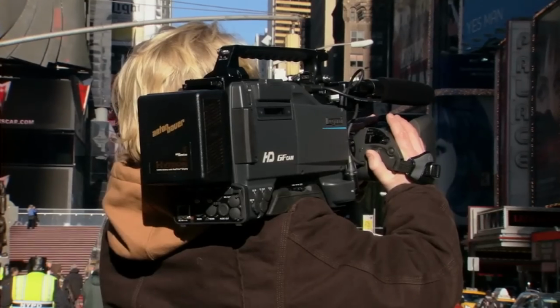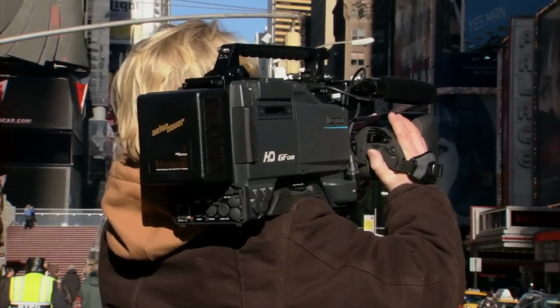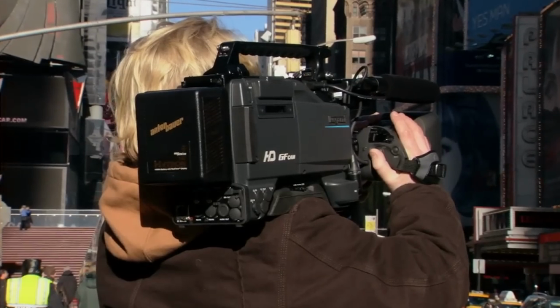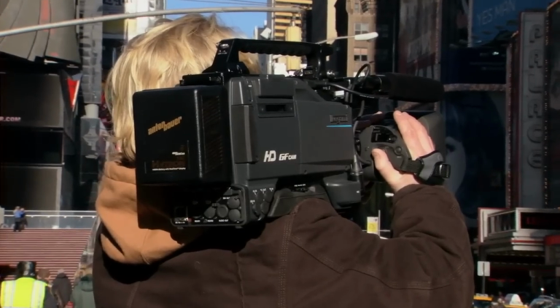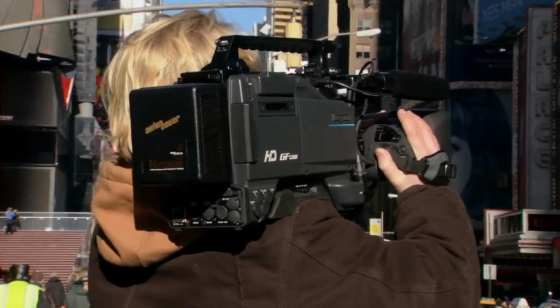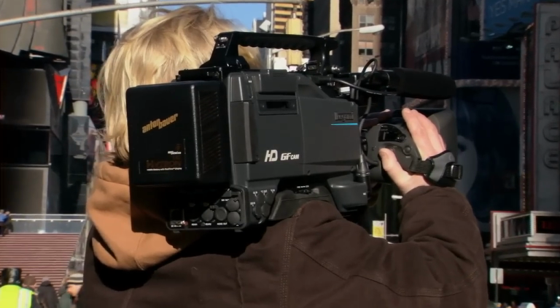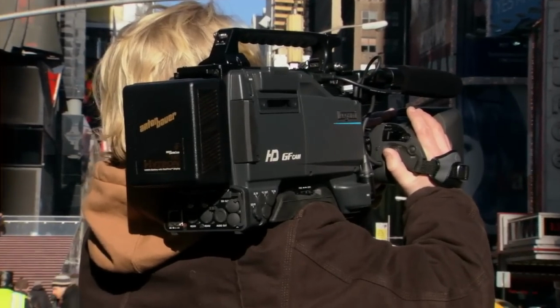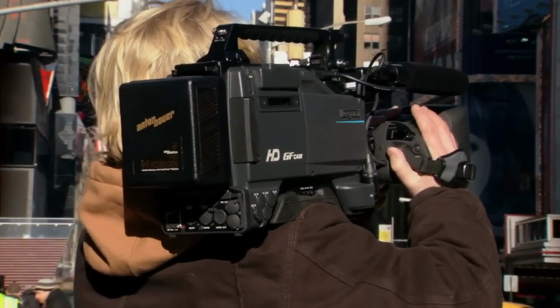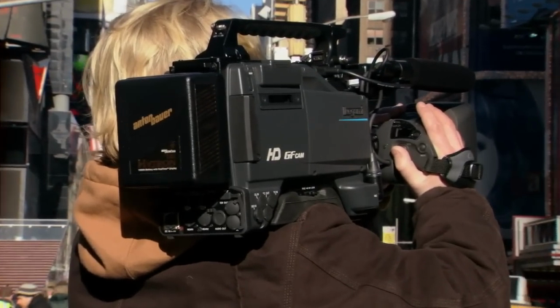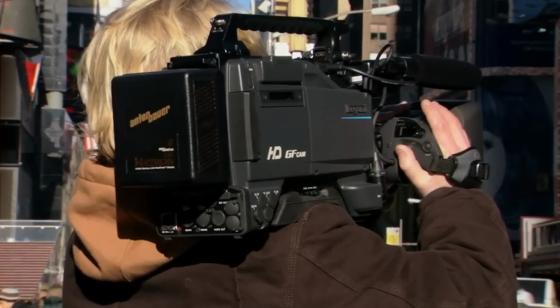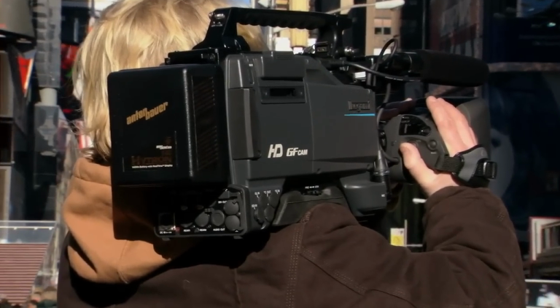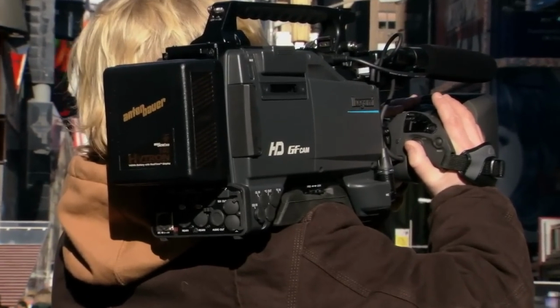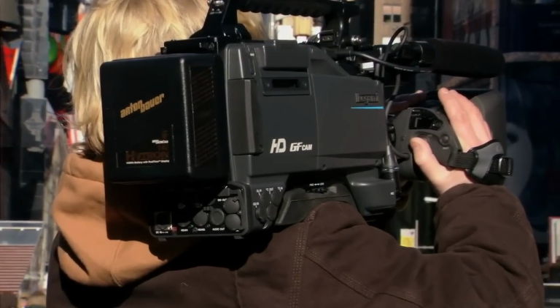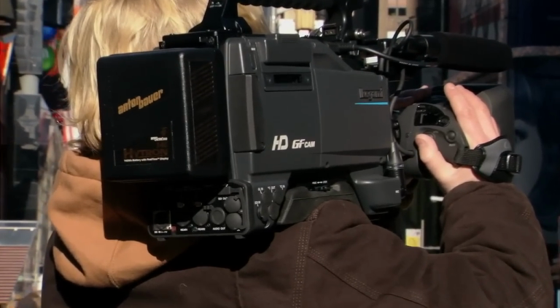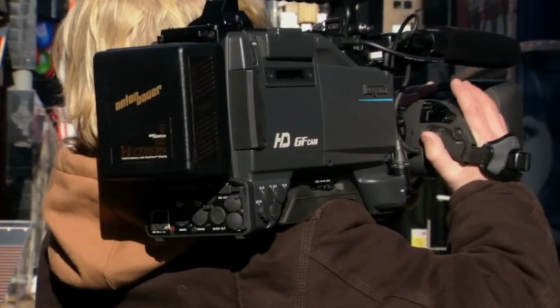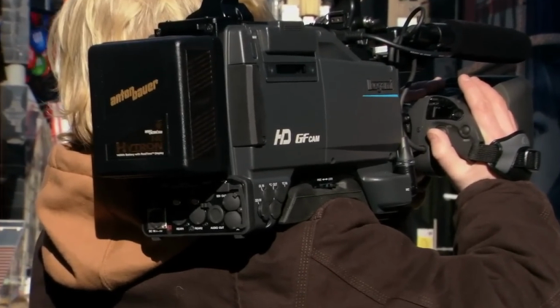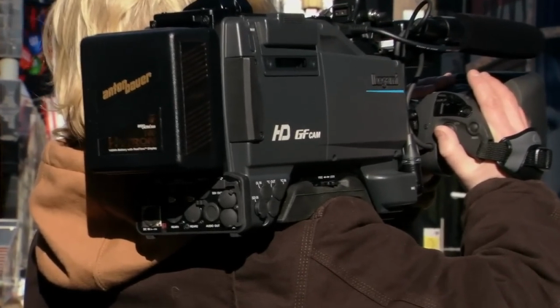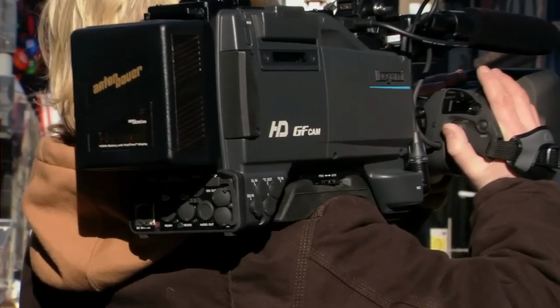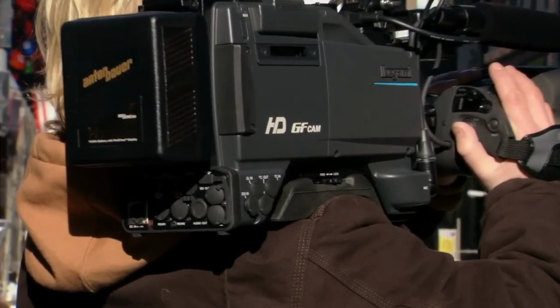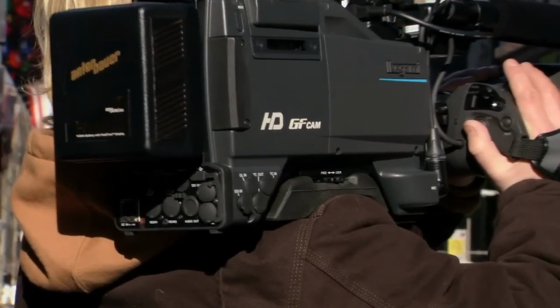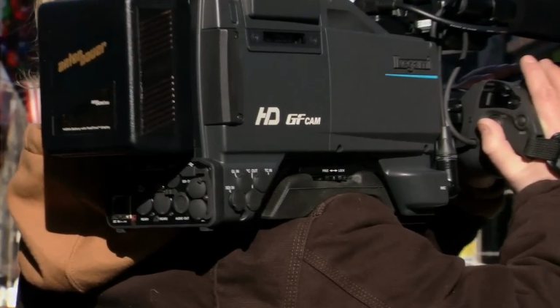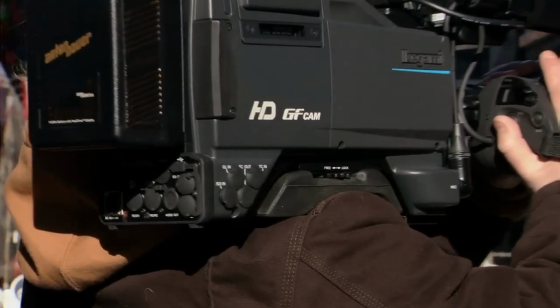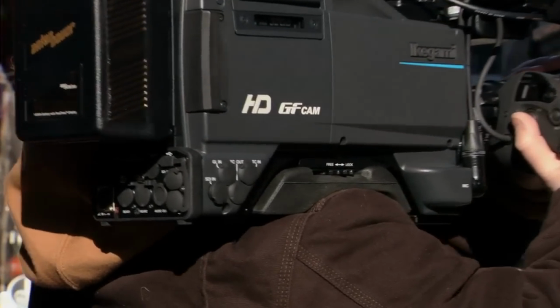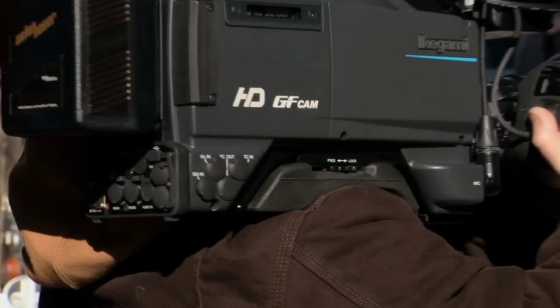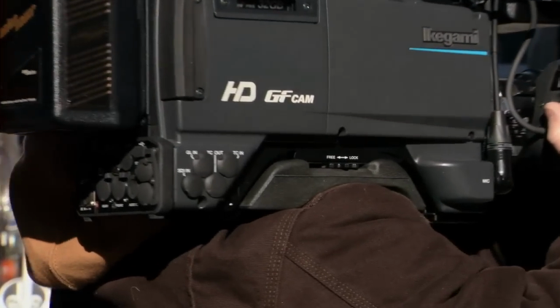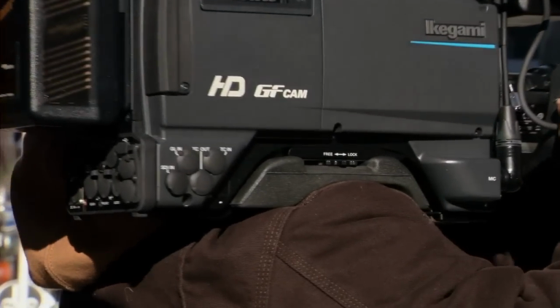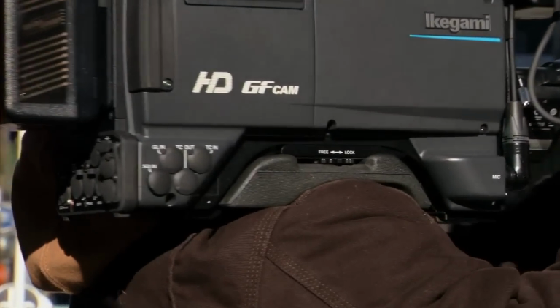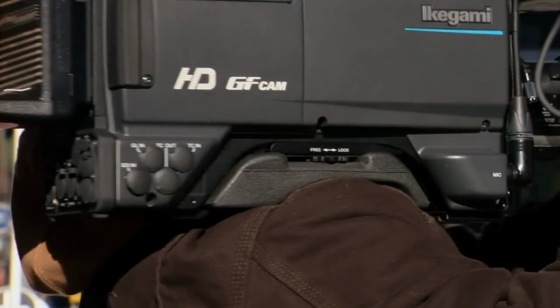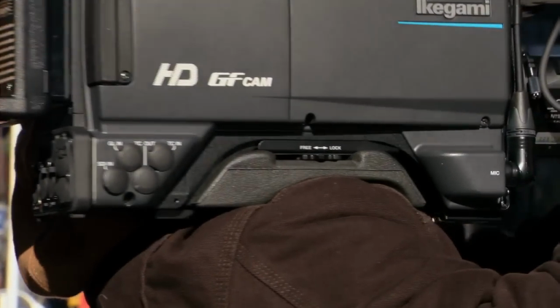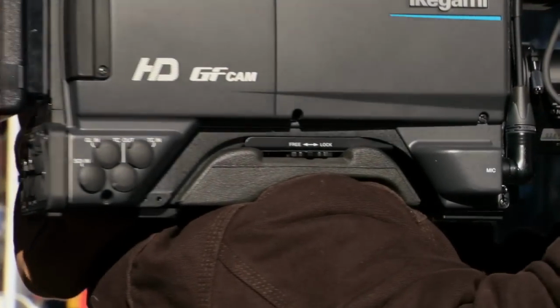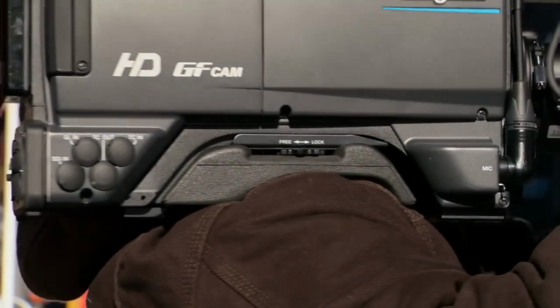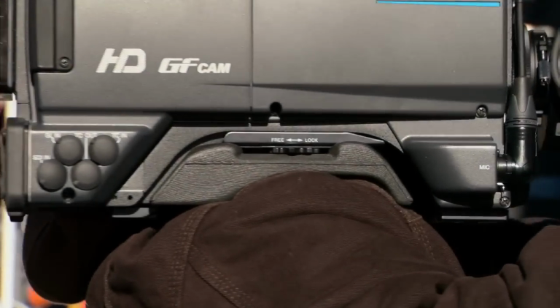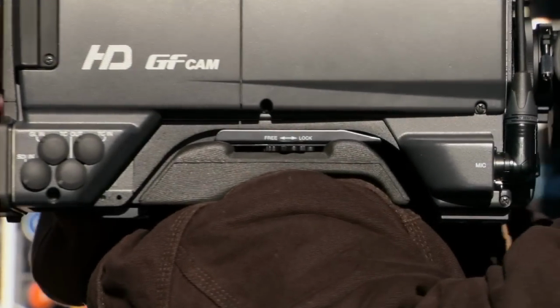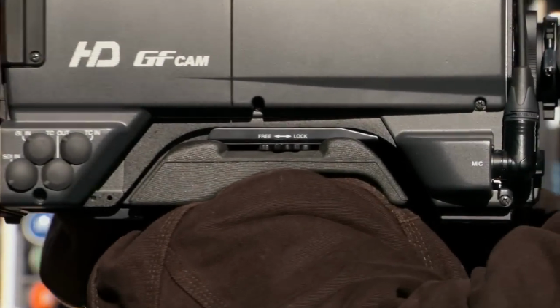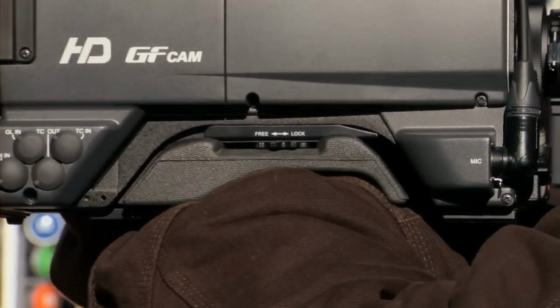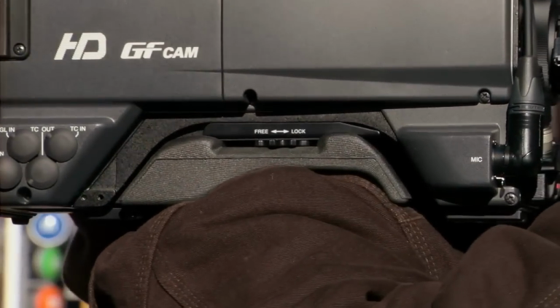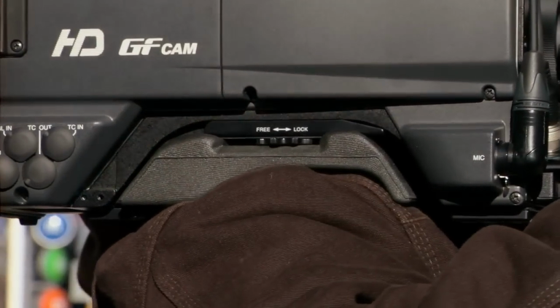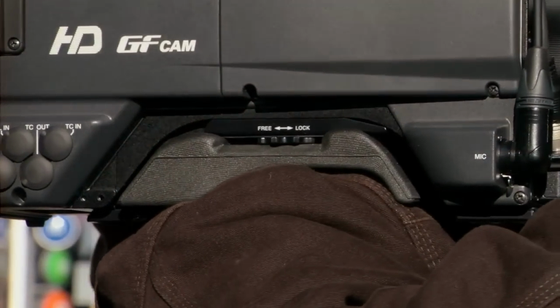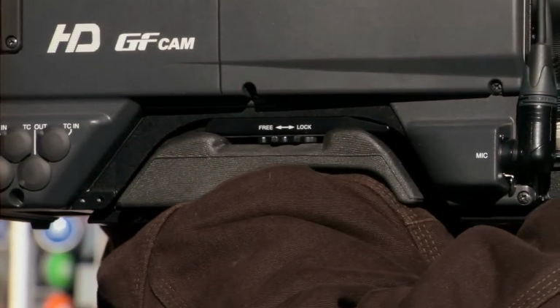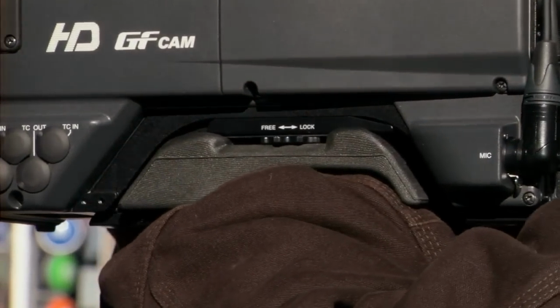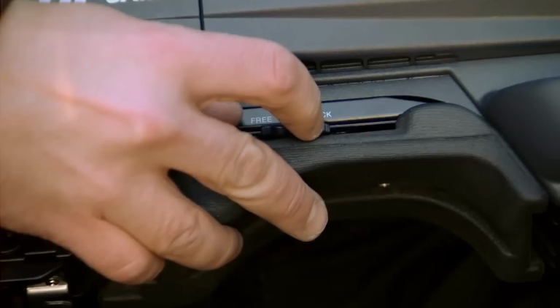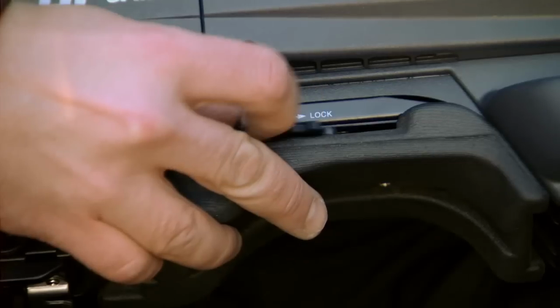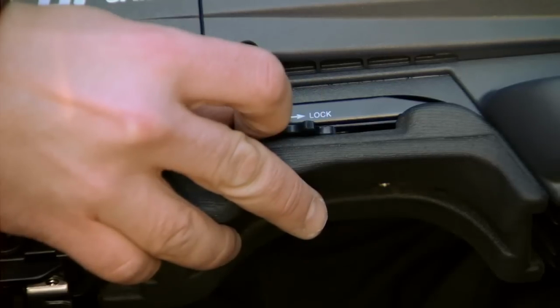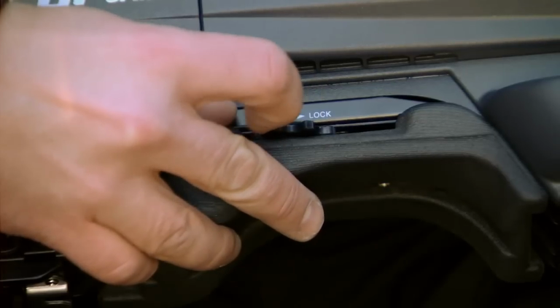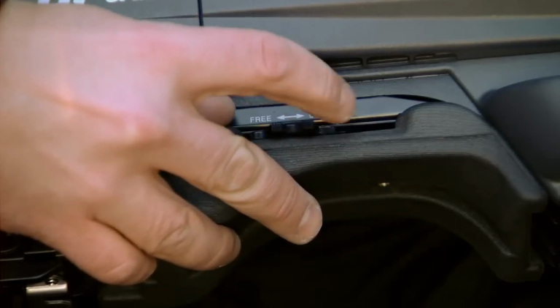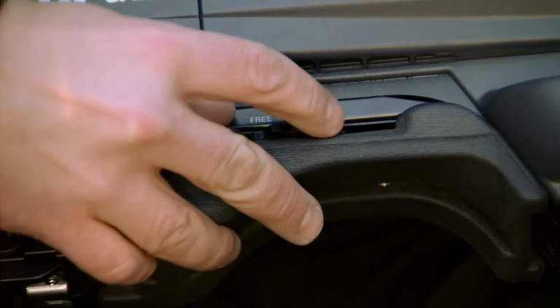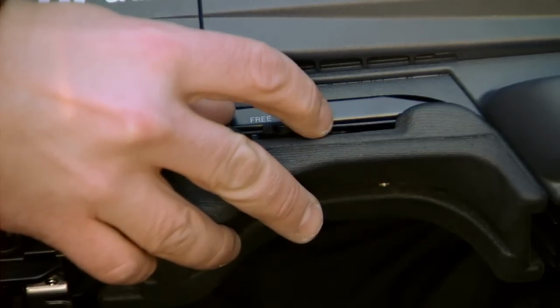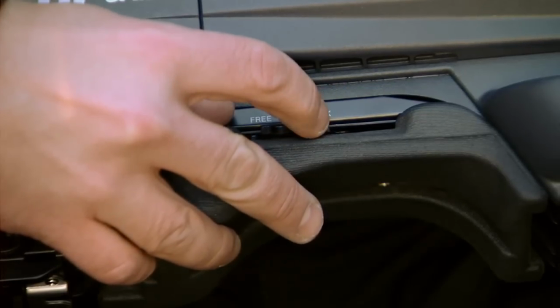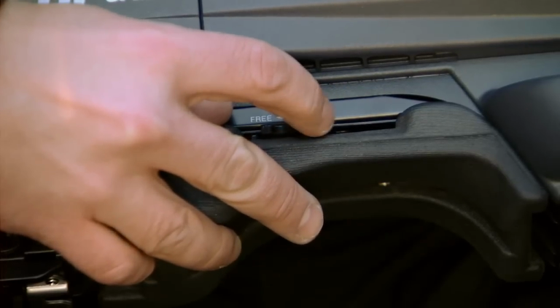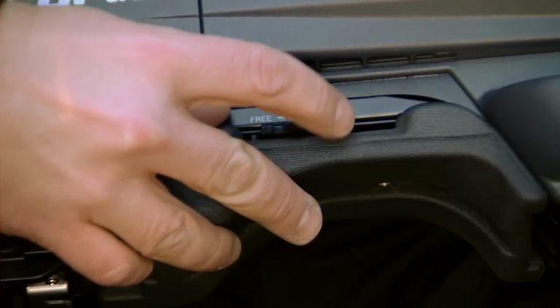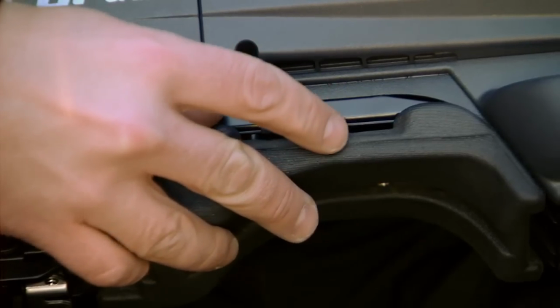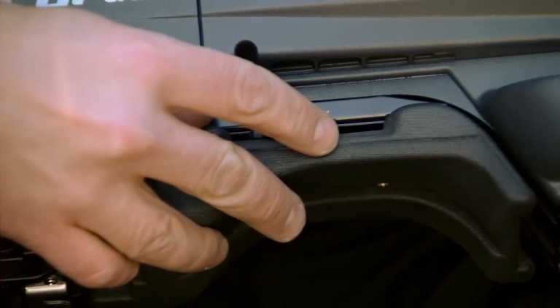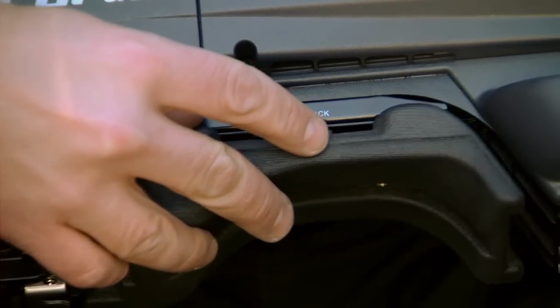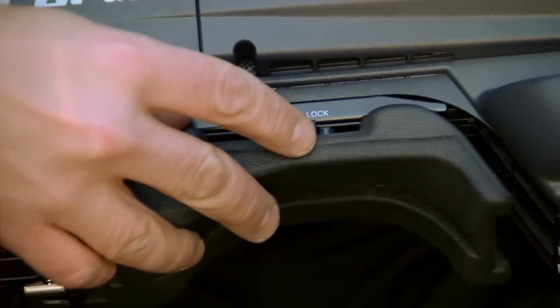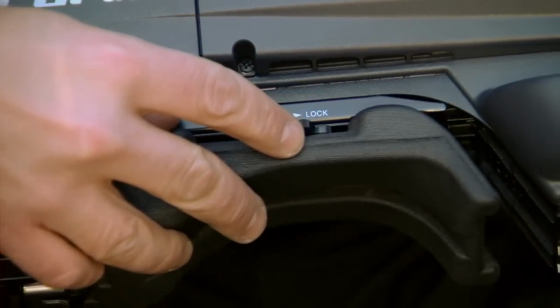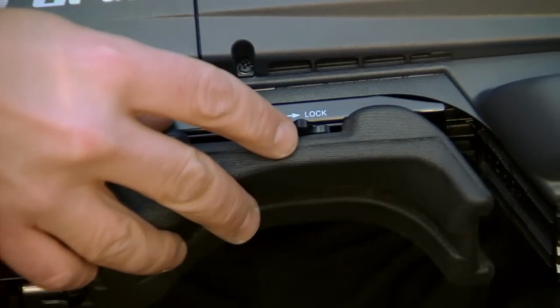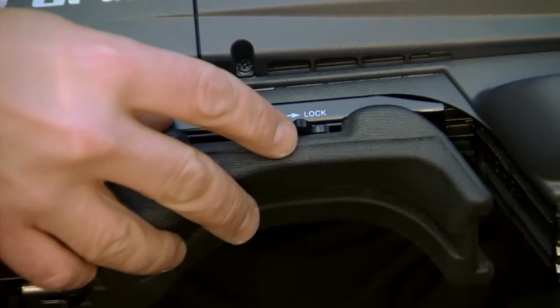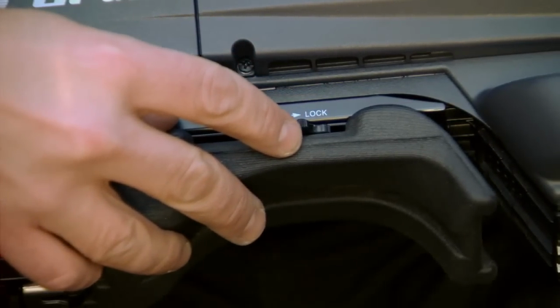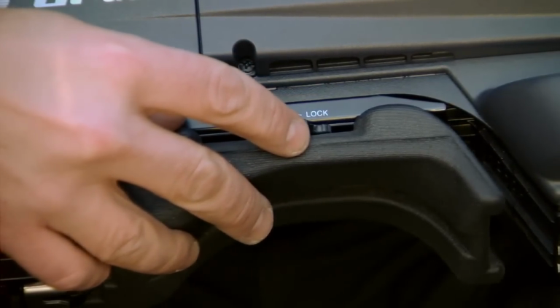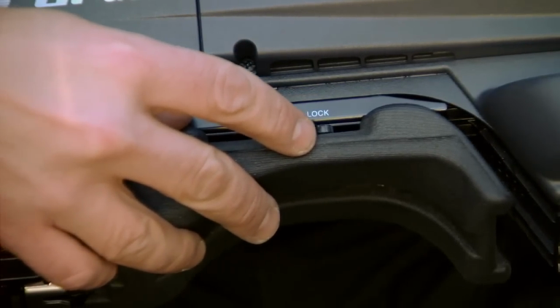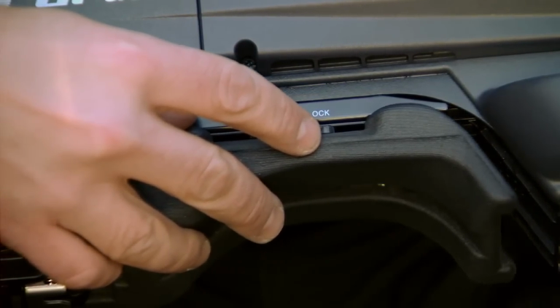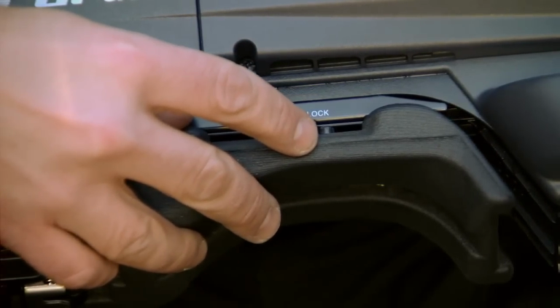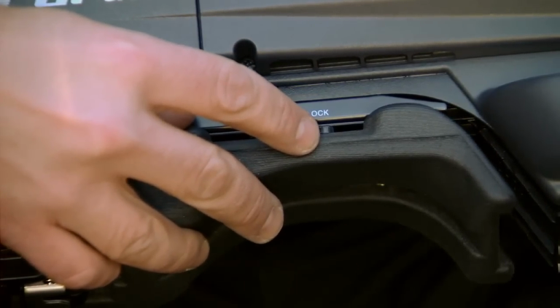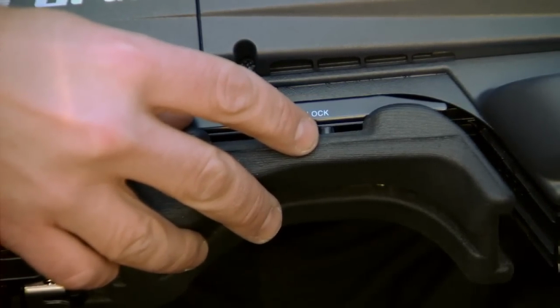The camera has a low center of gravity and well-placed adjustable shoulder pad for stable ENG shooting.